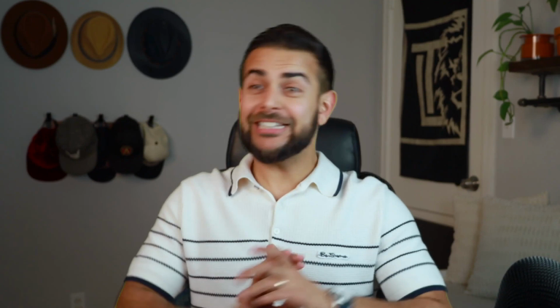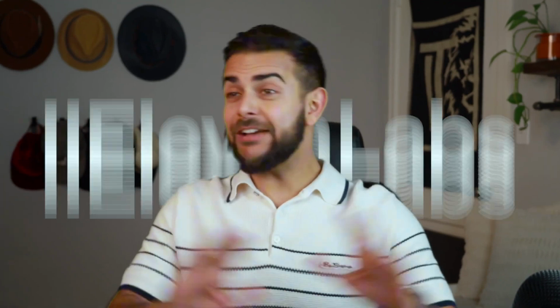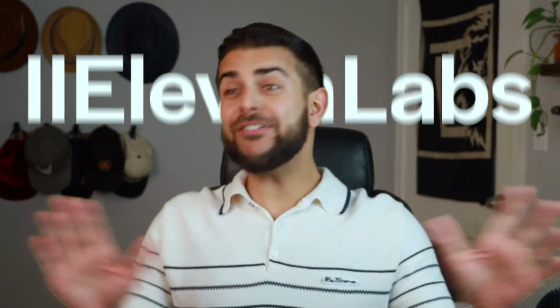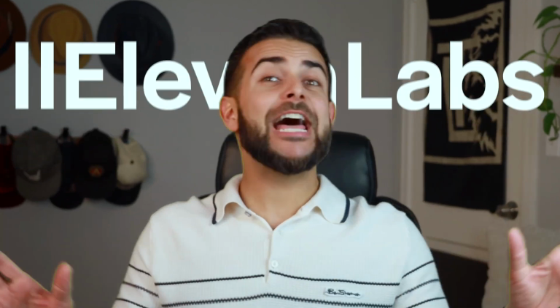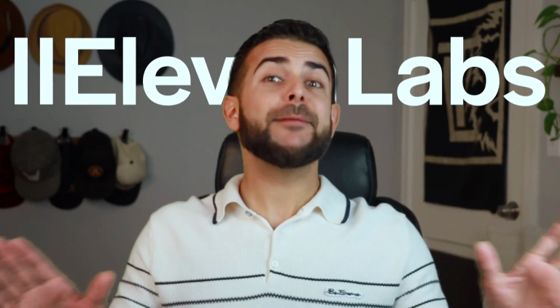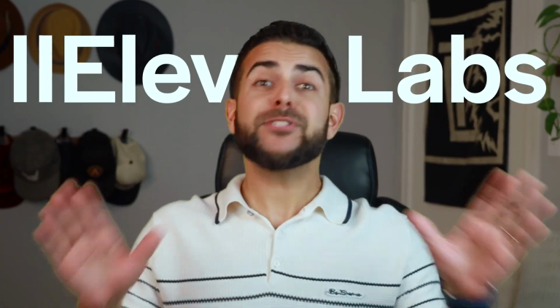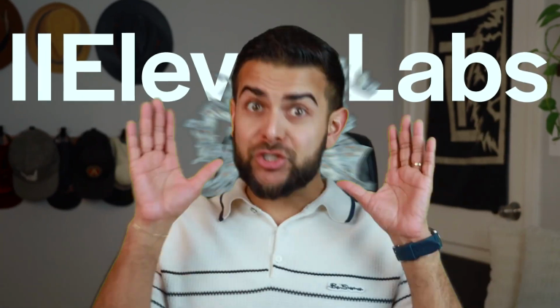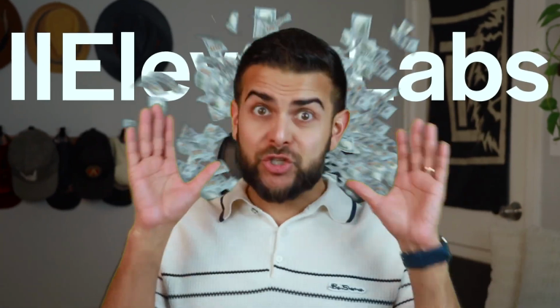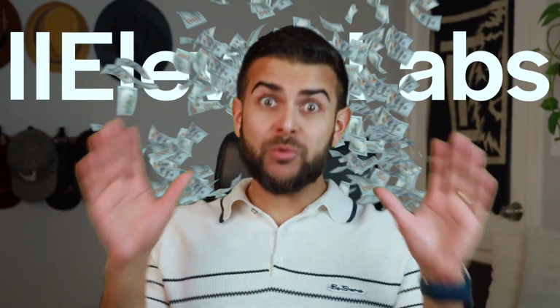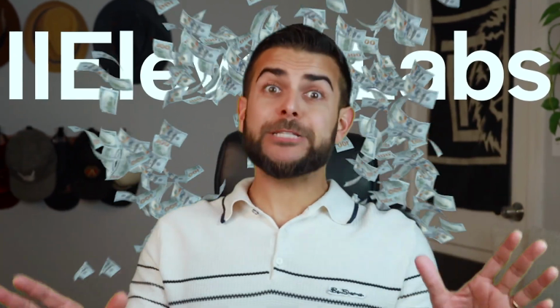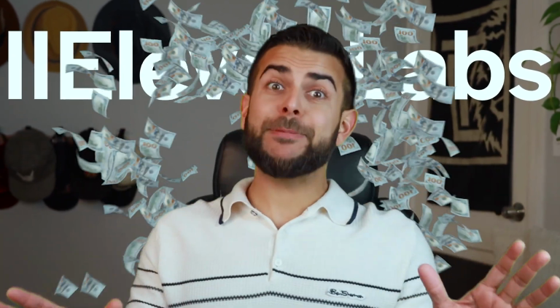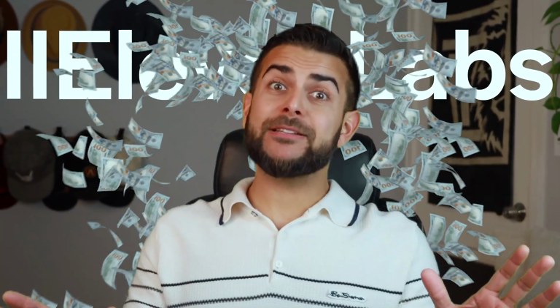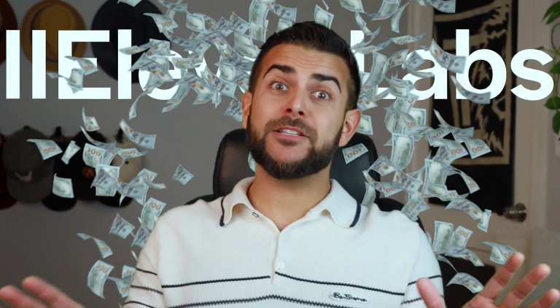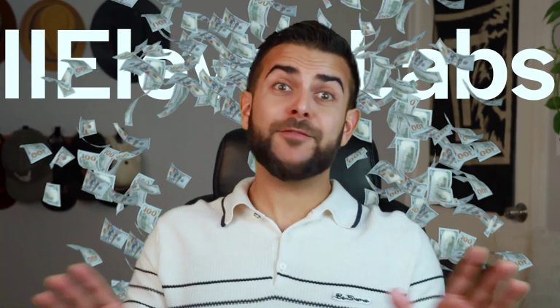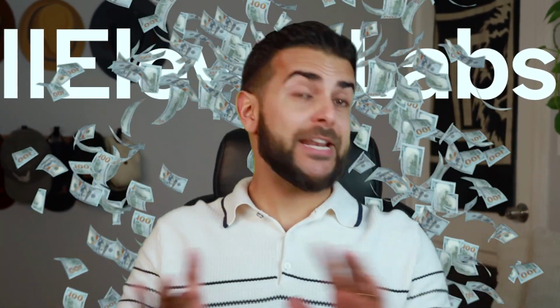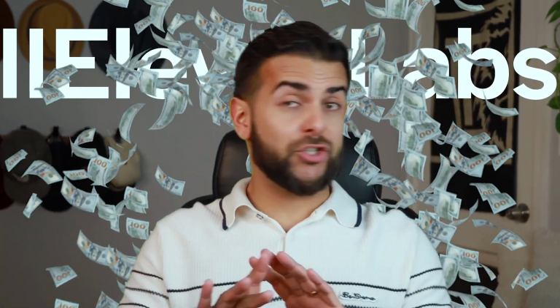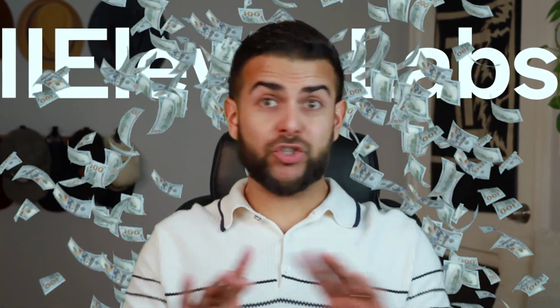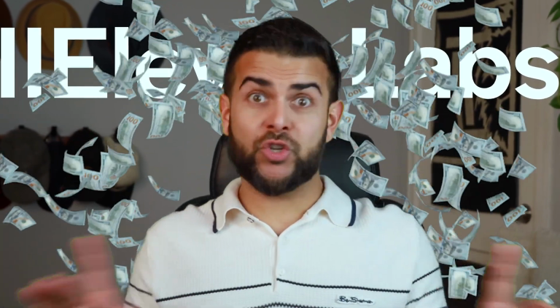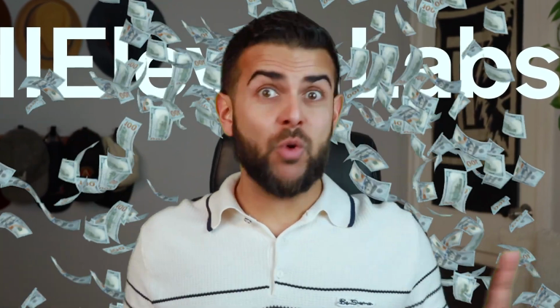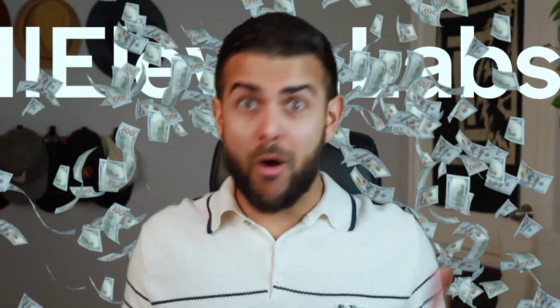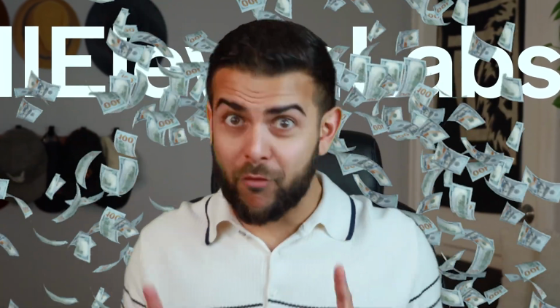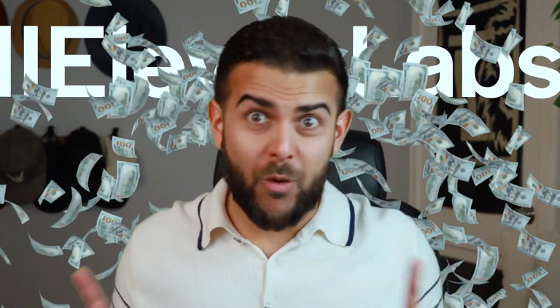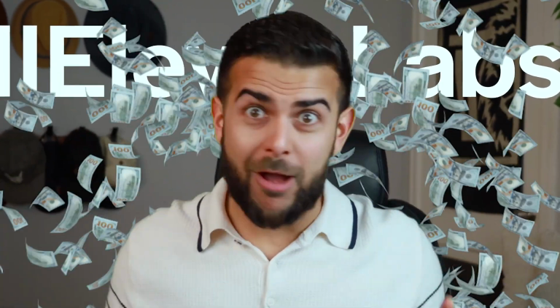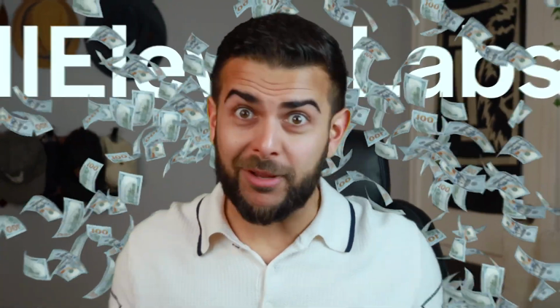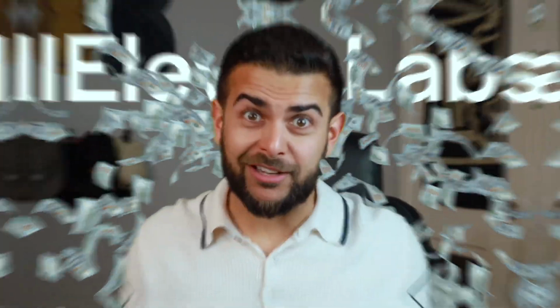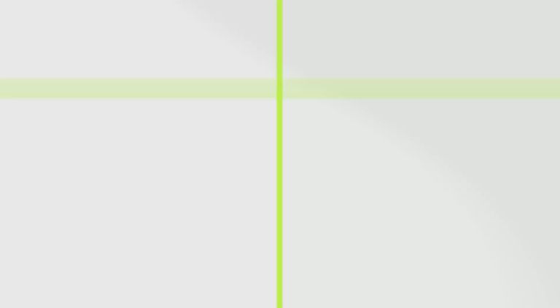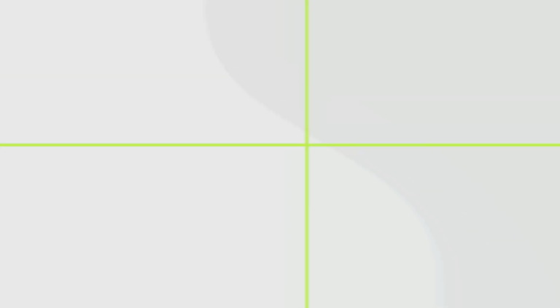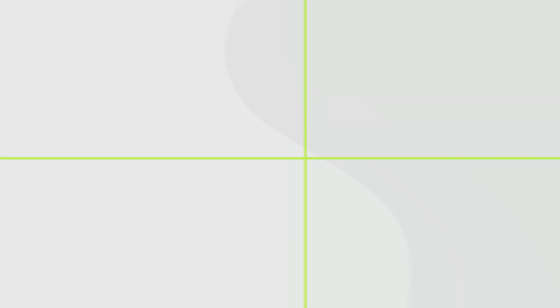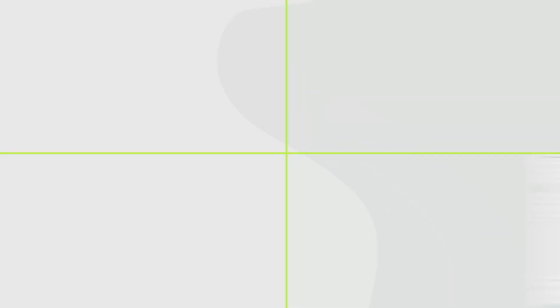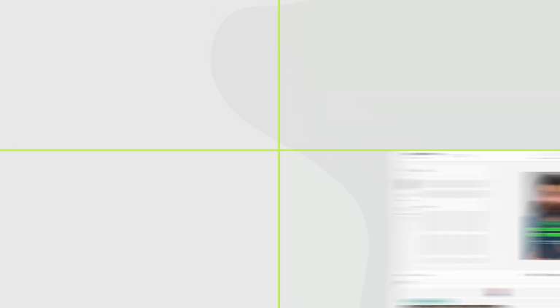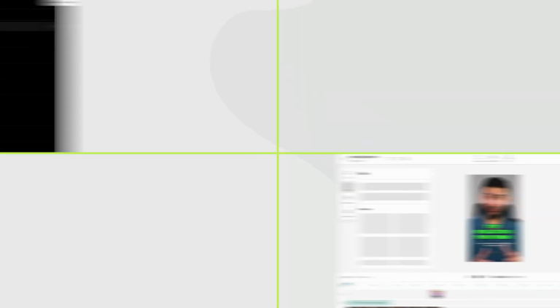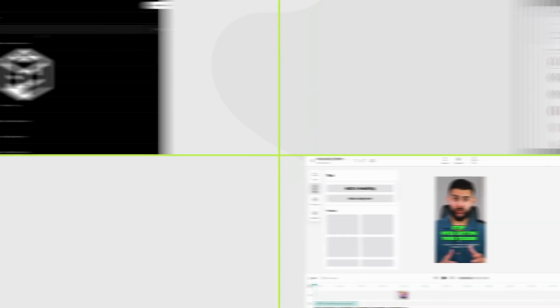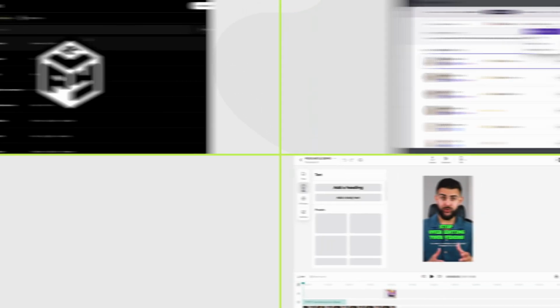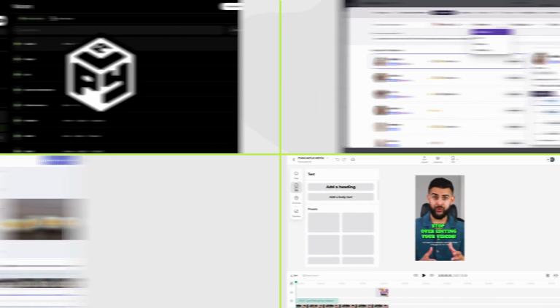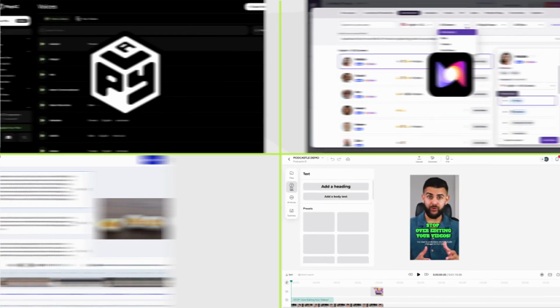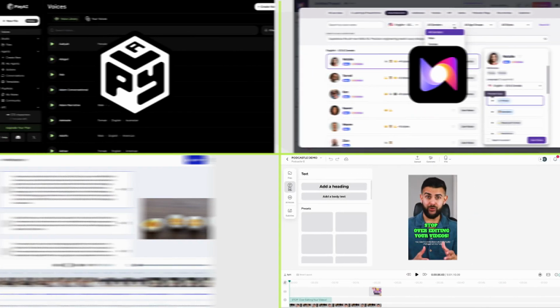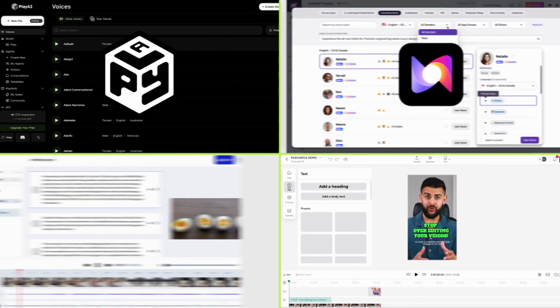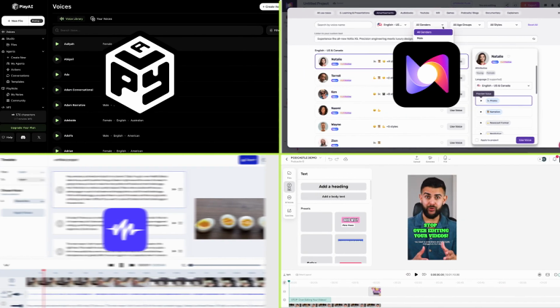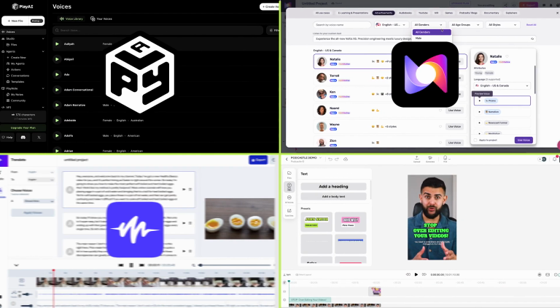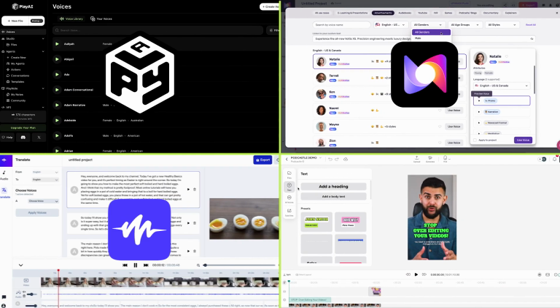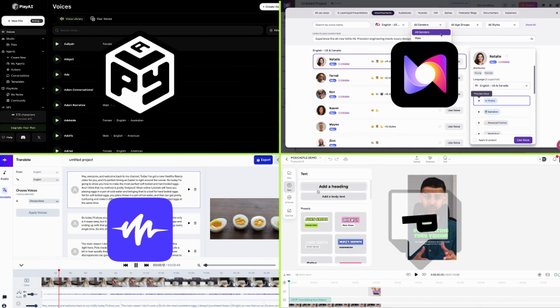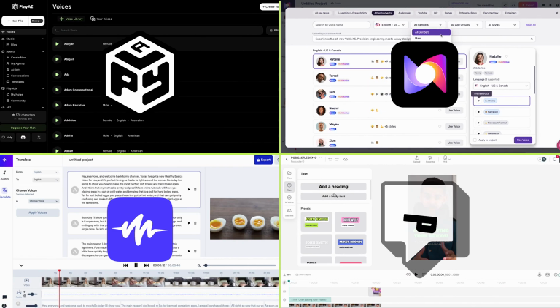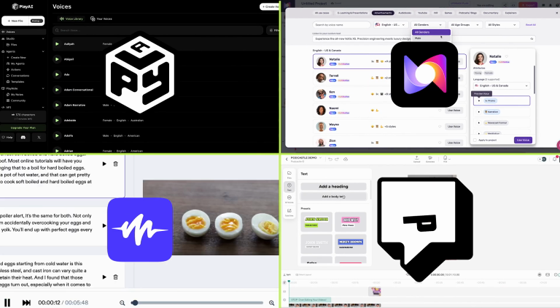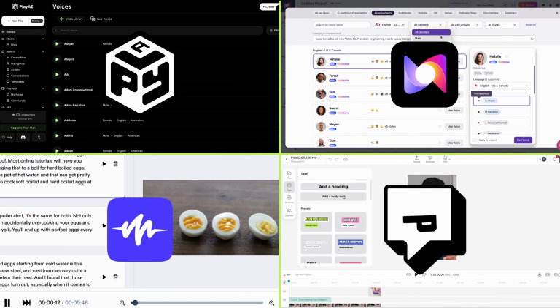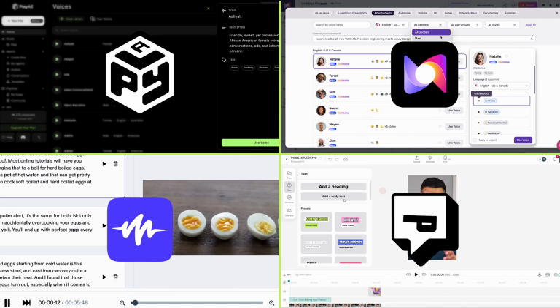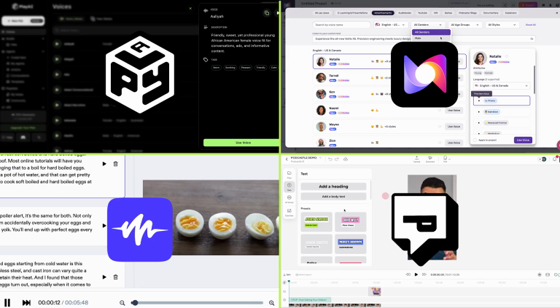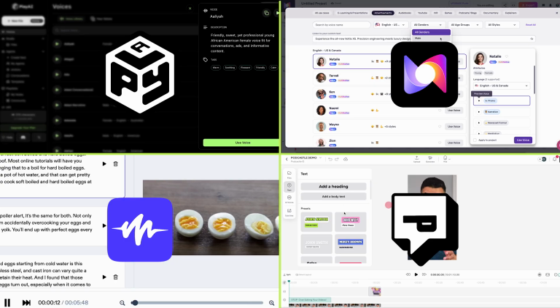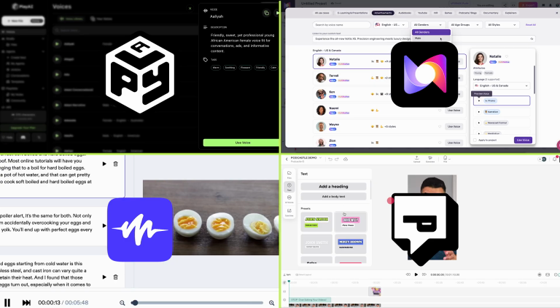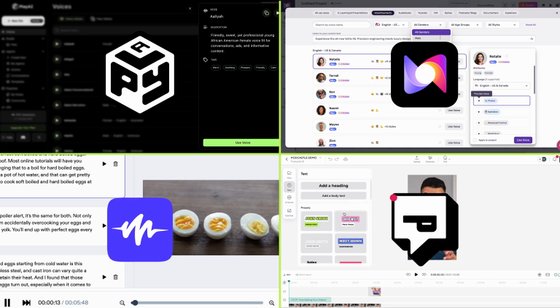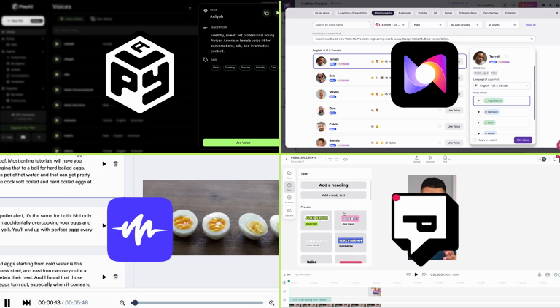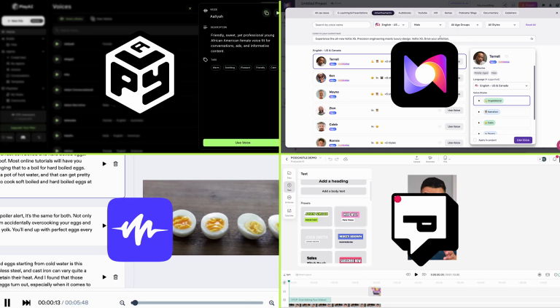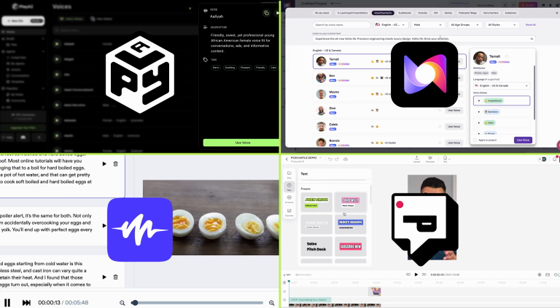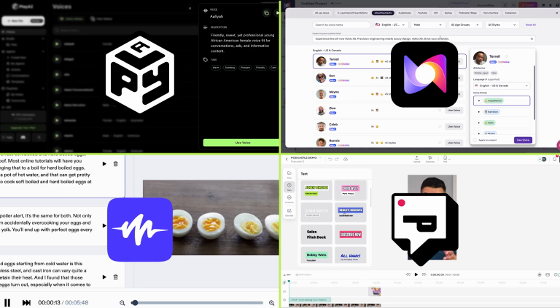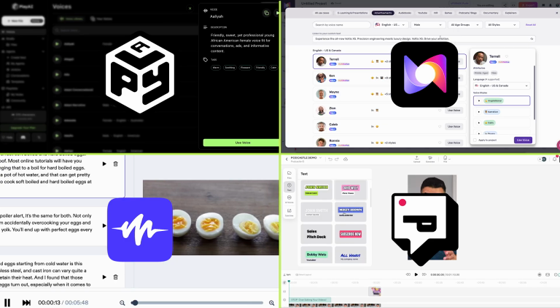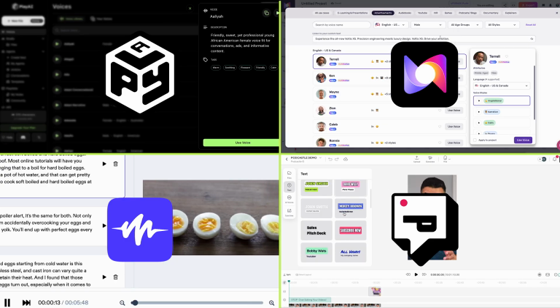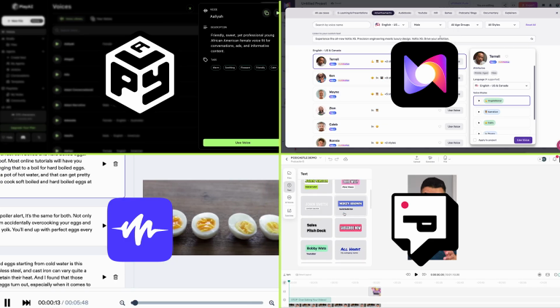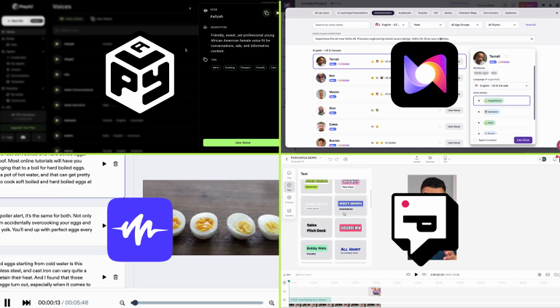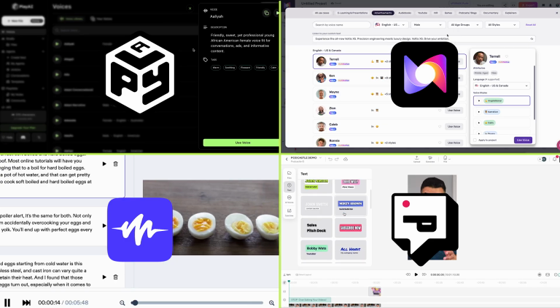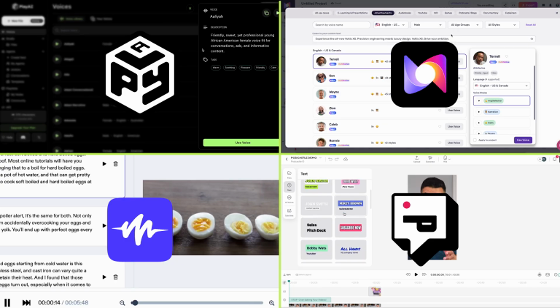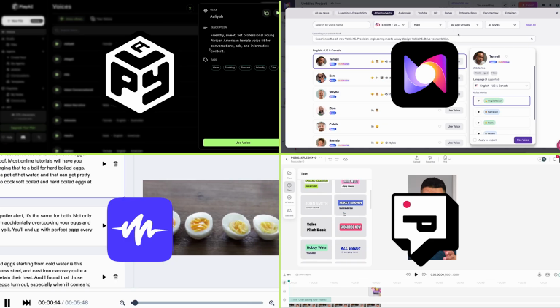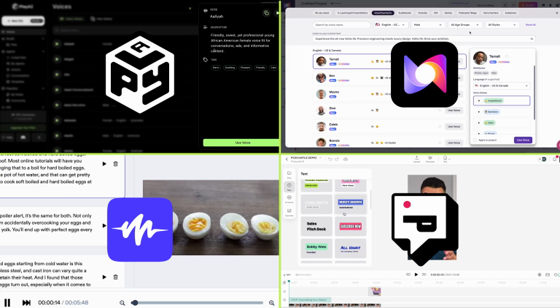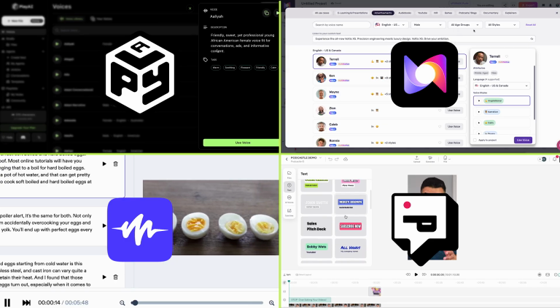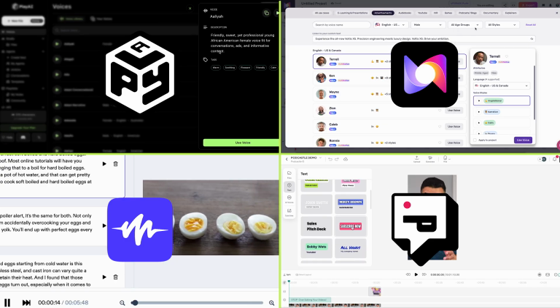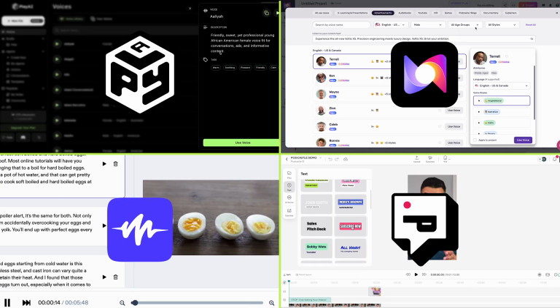11Labs is too expensive and it's too overwhelming. Here are the best affordable alternatives if you're making Reels, TikToks, or YouTube videos.